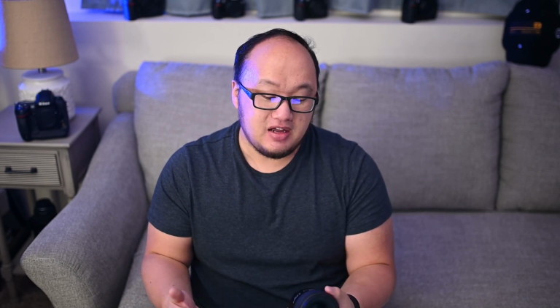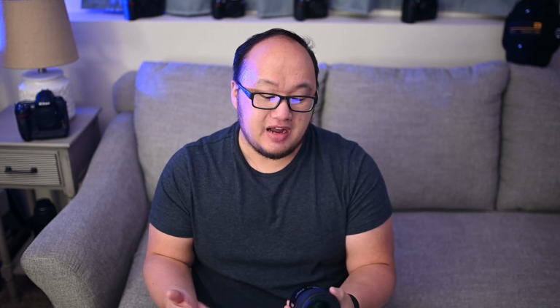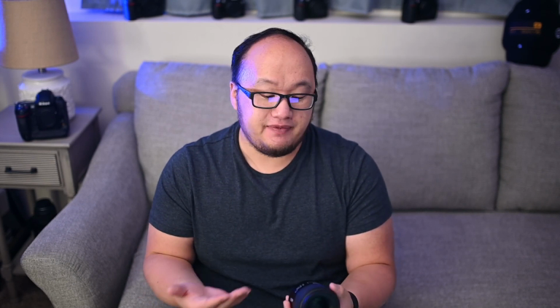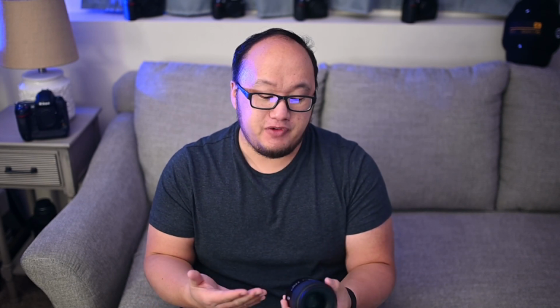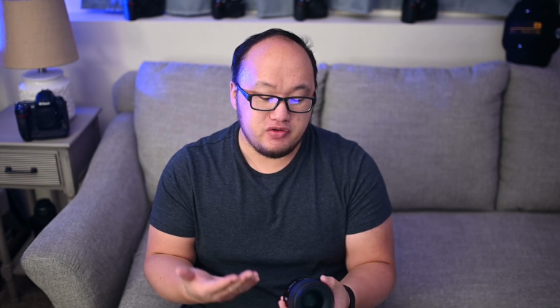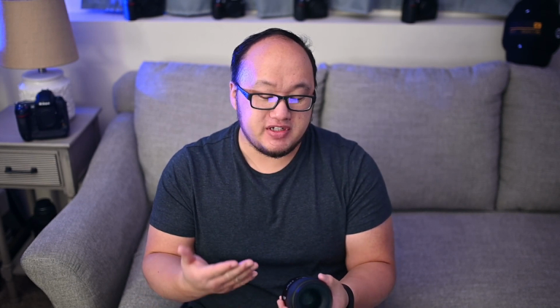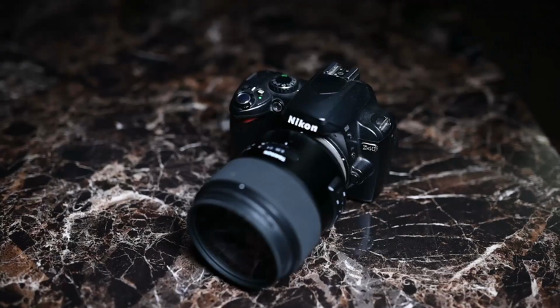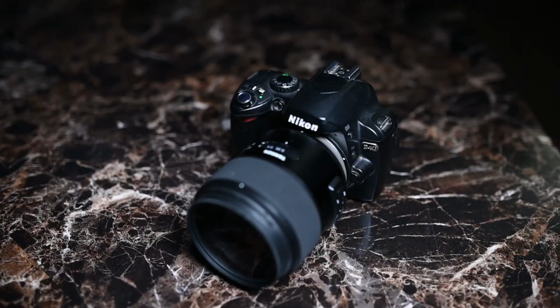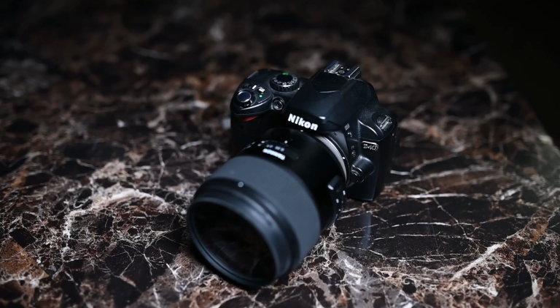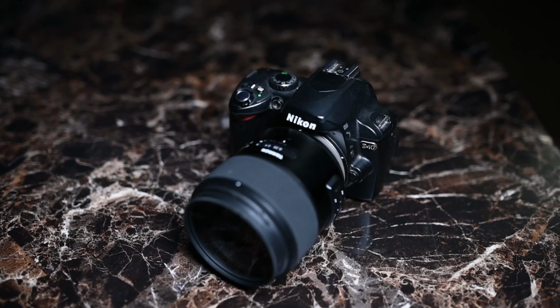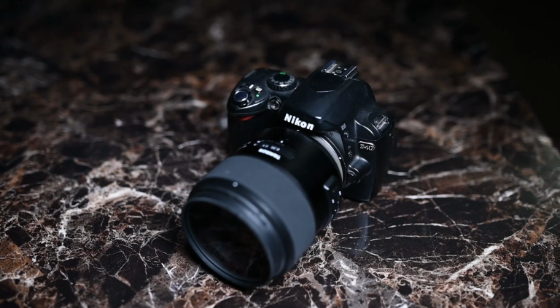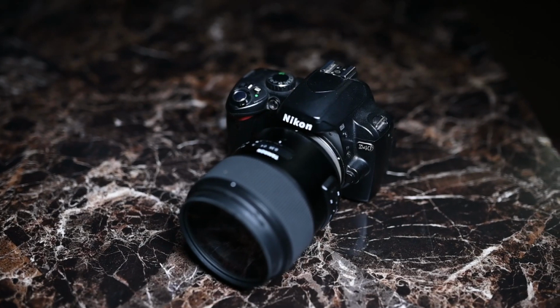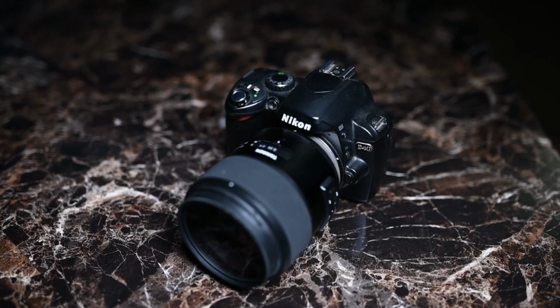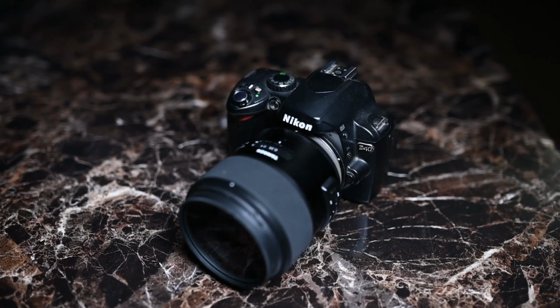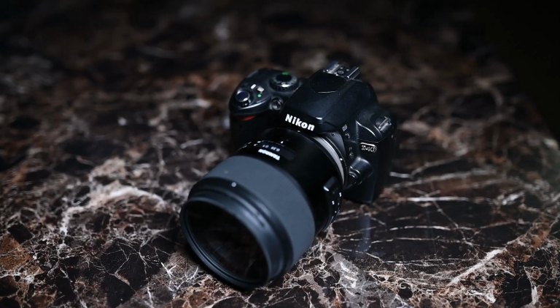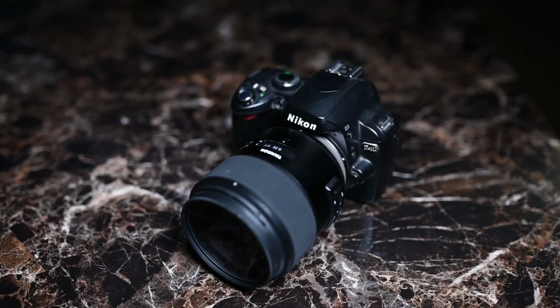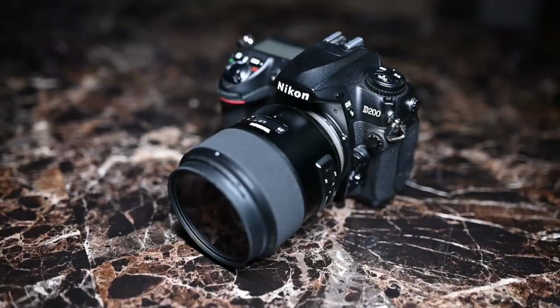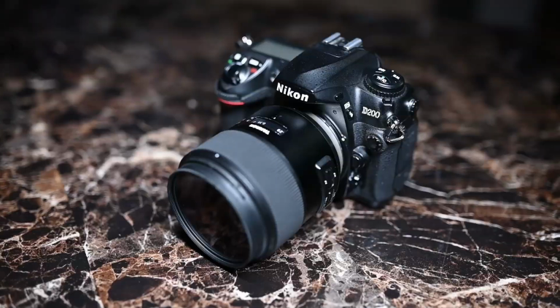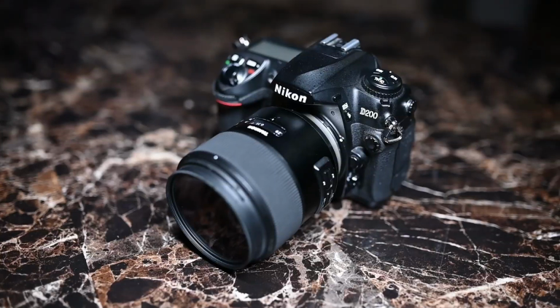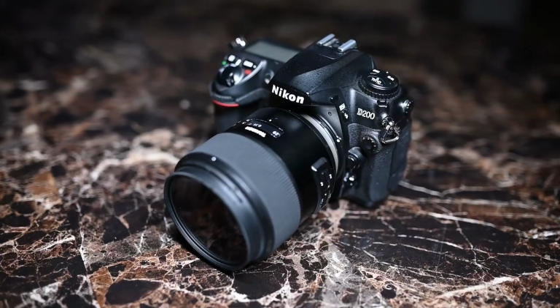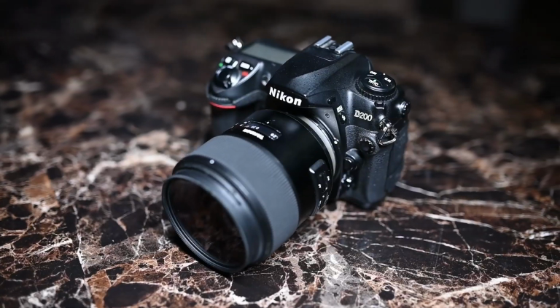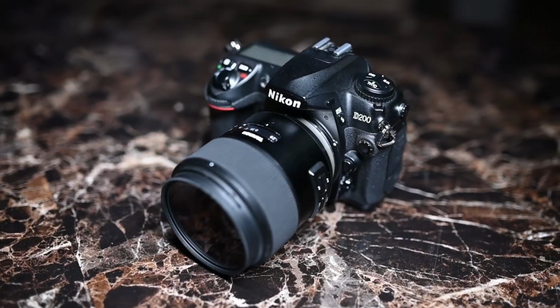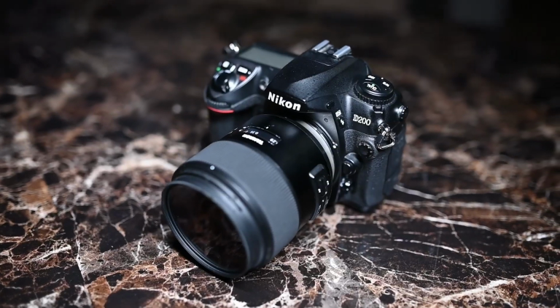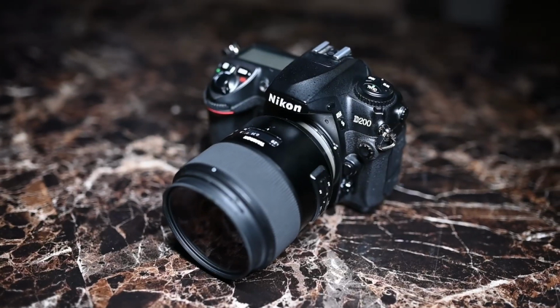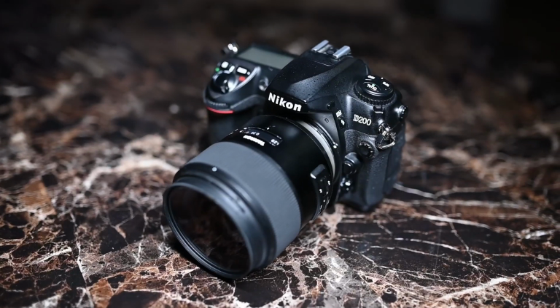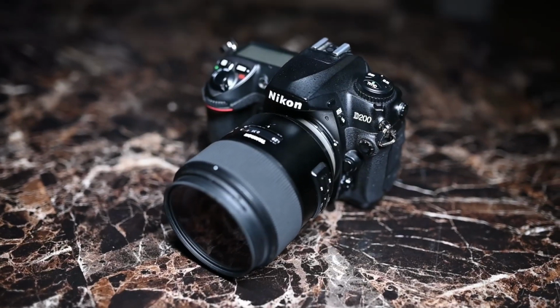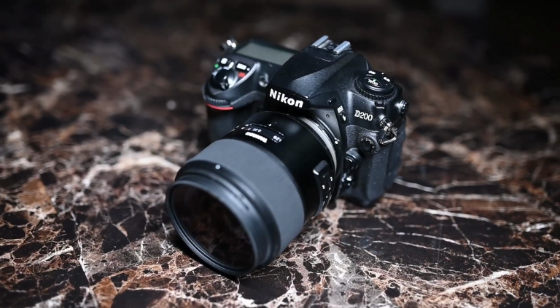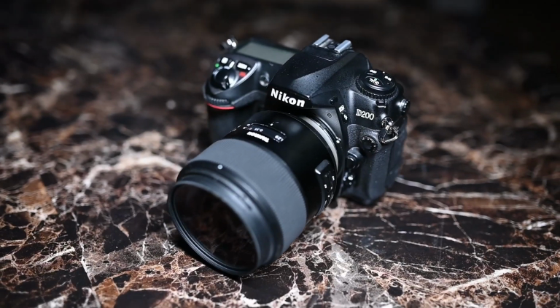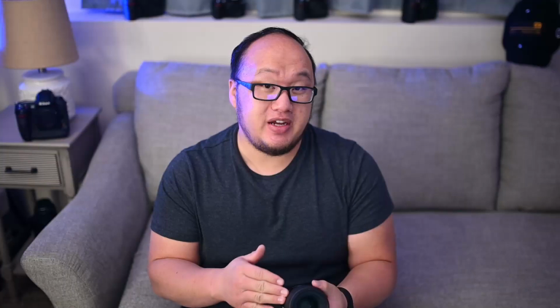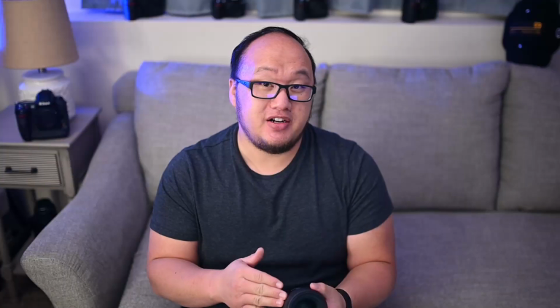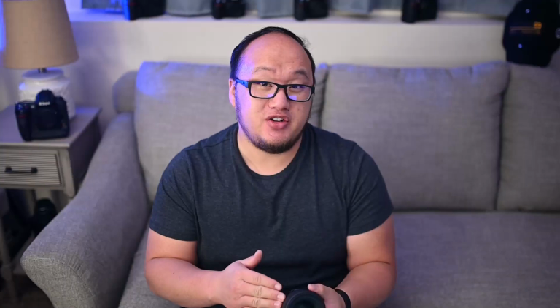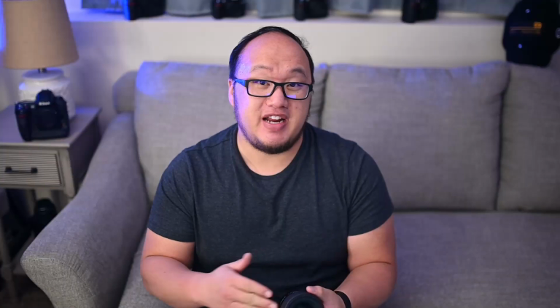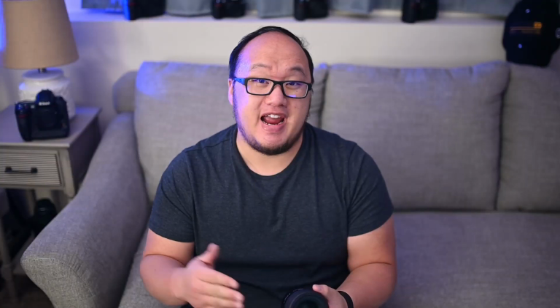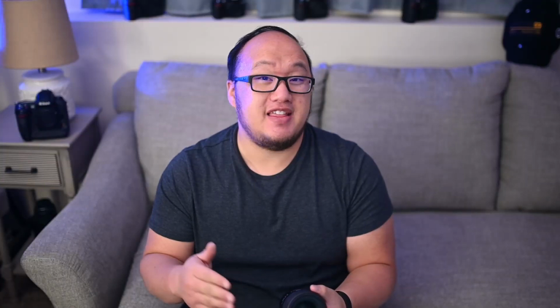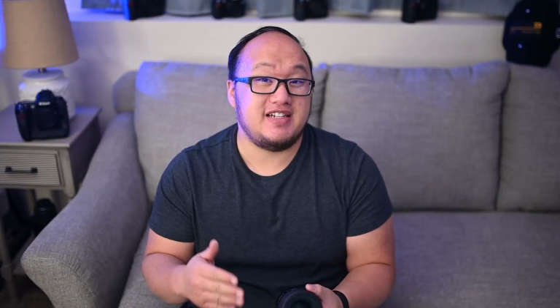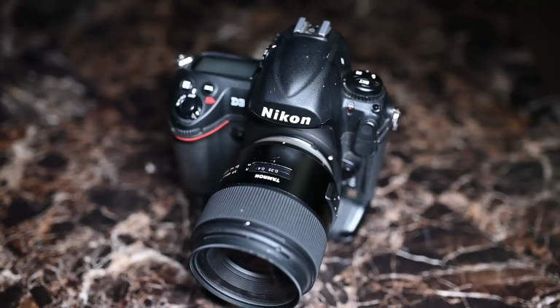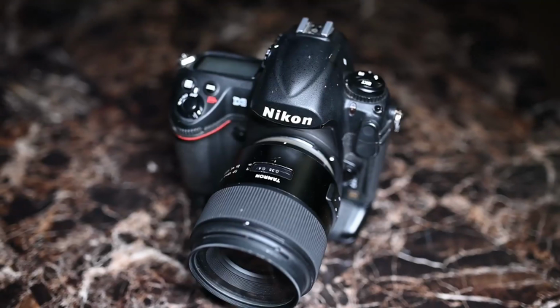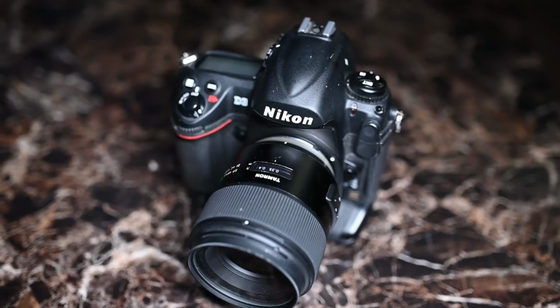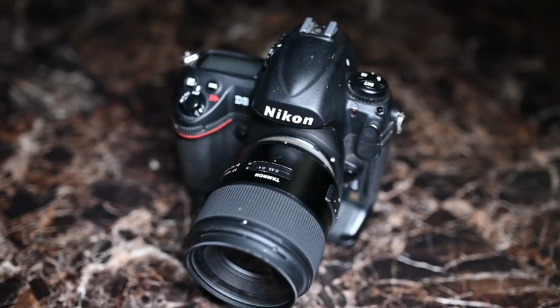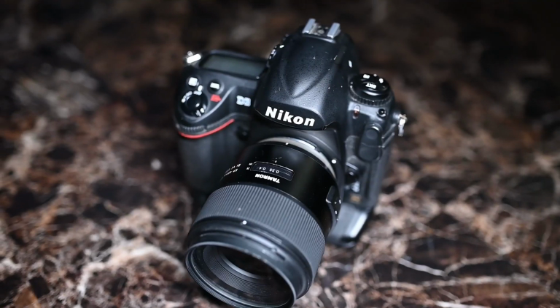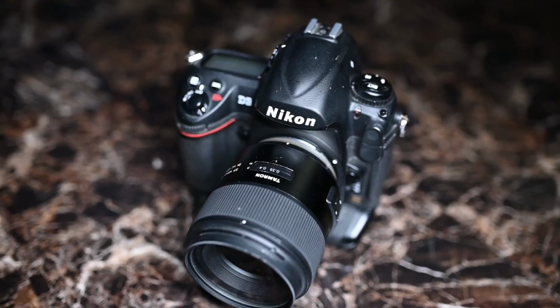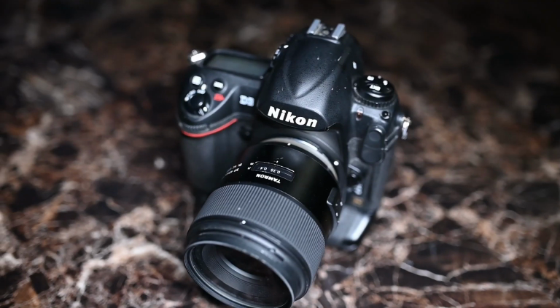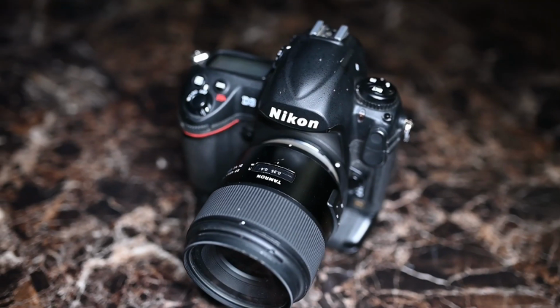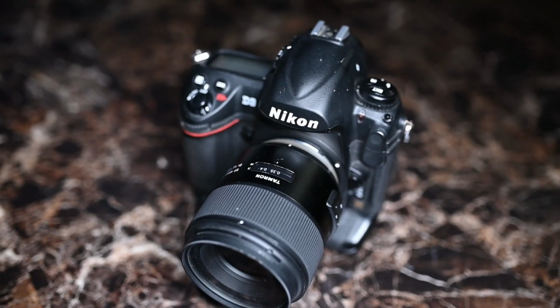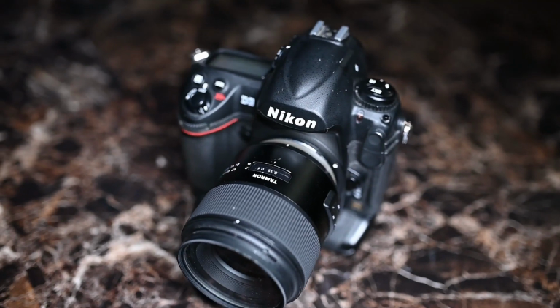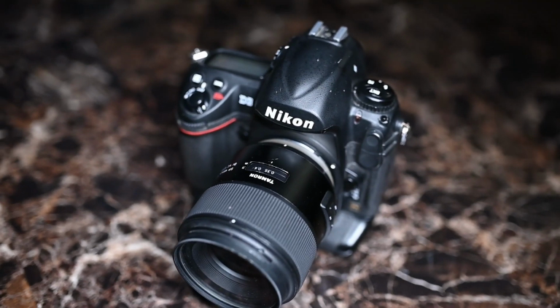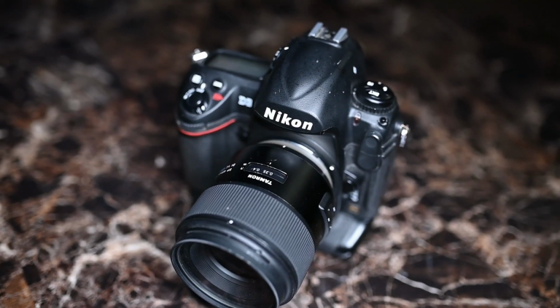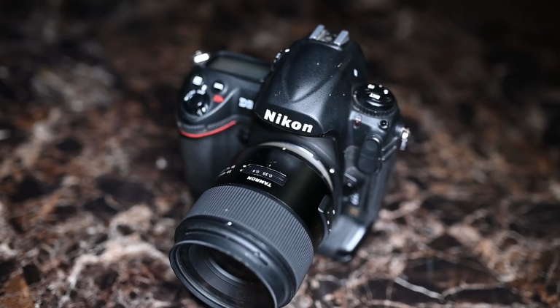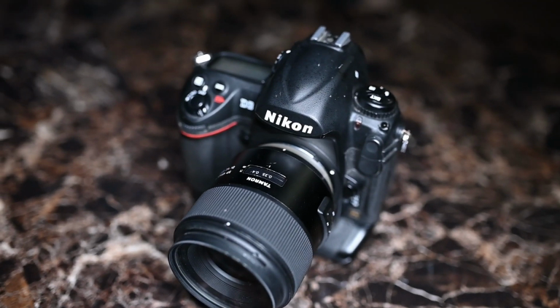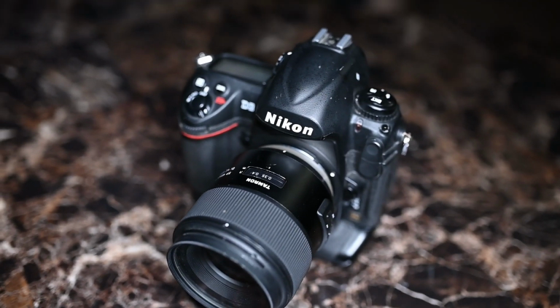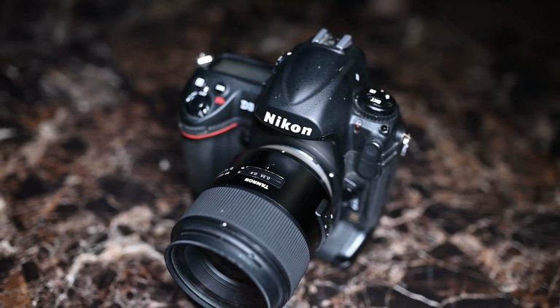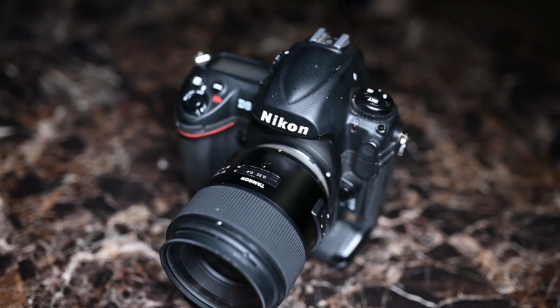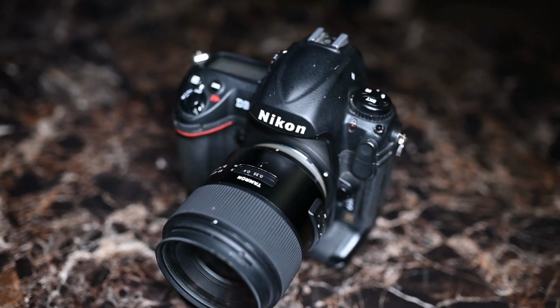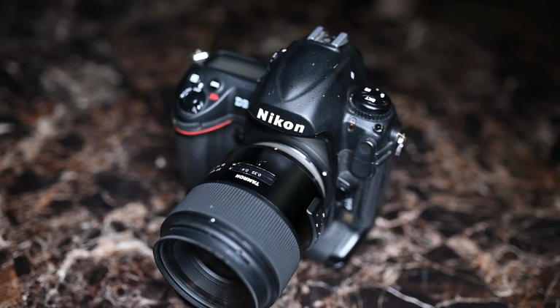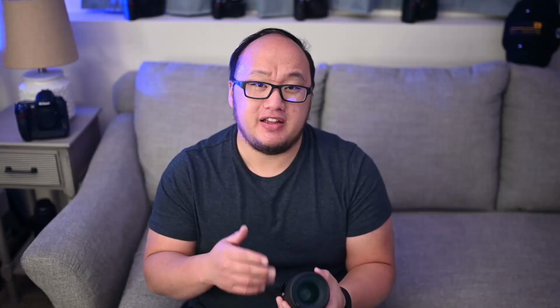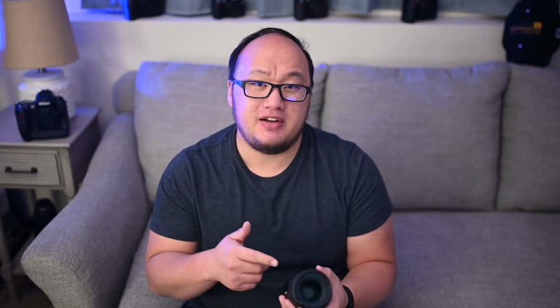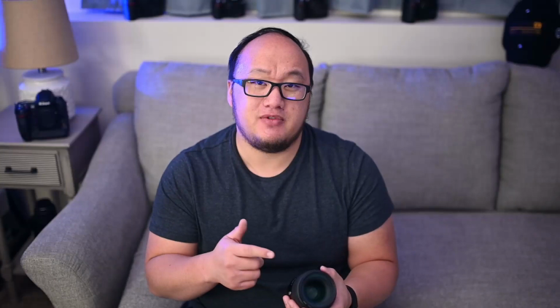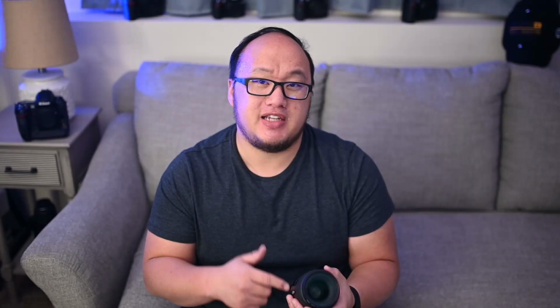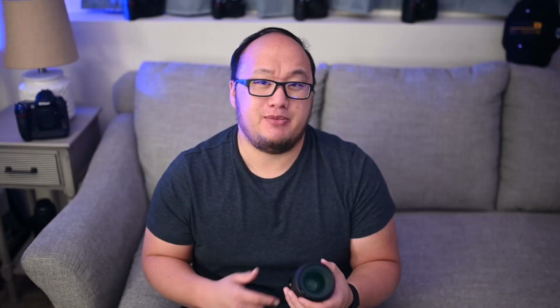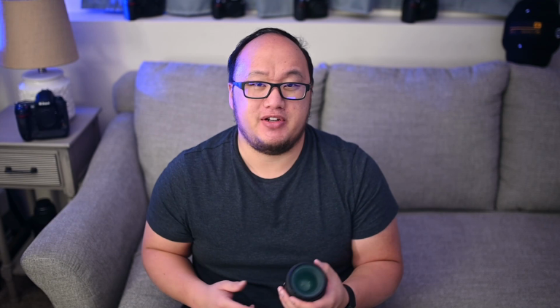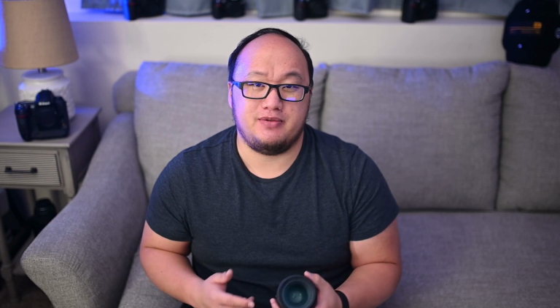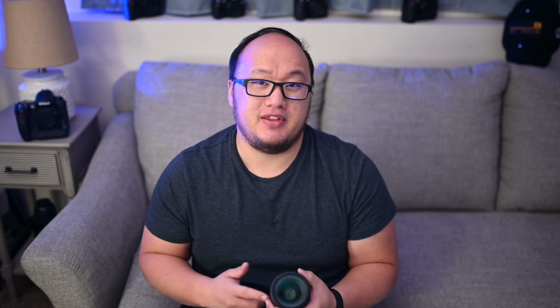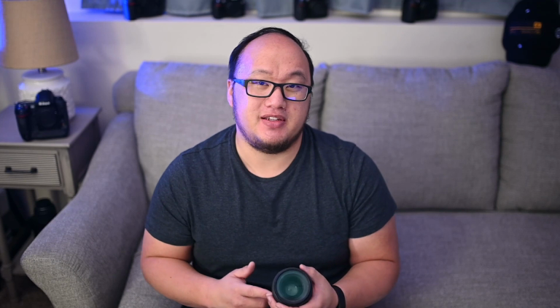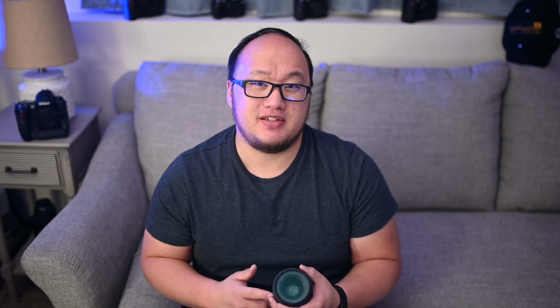I've used this on the D40, the D200, the D300, and the D3, and it feels very well balanced. I really like what Tamron did with this.